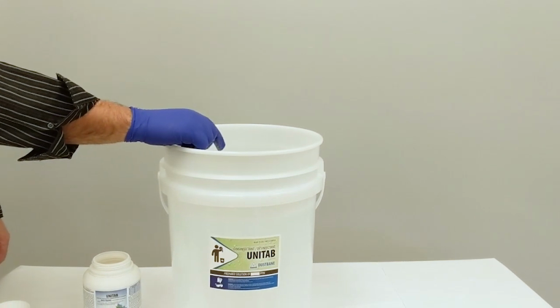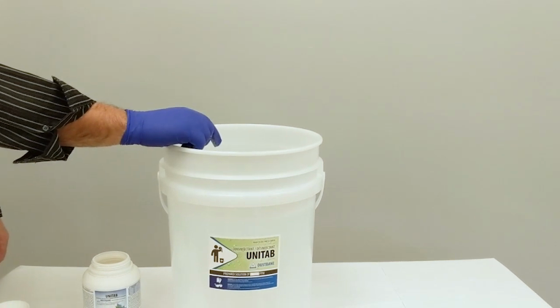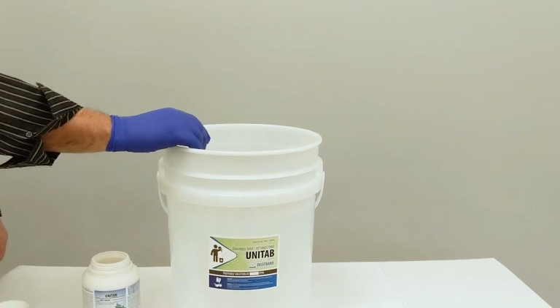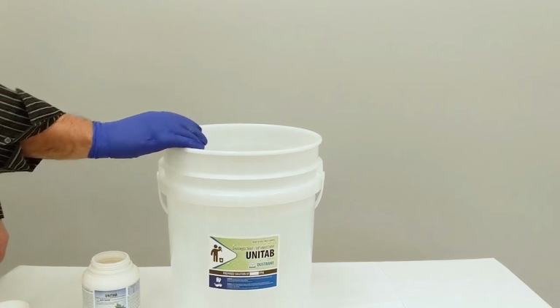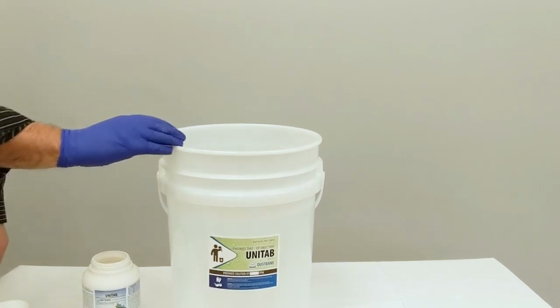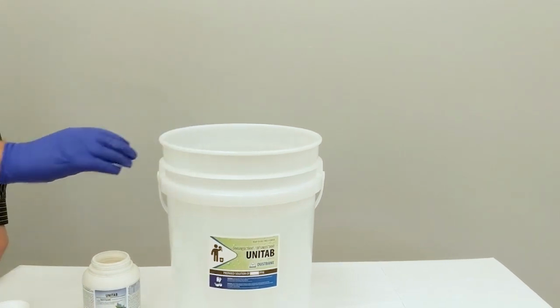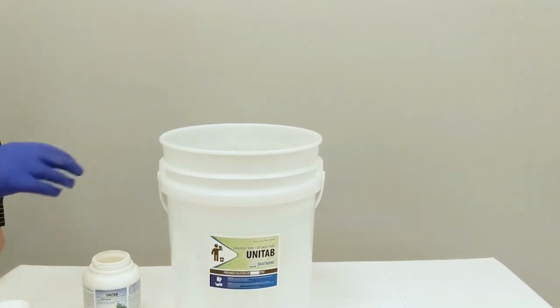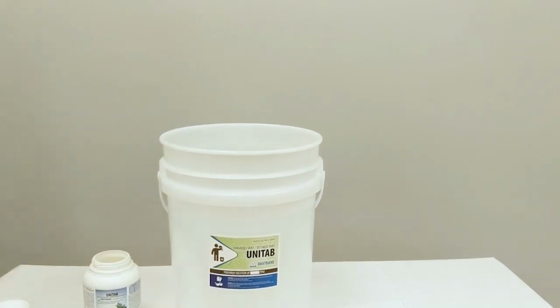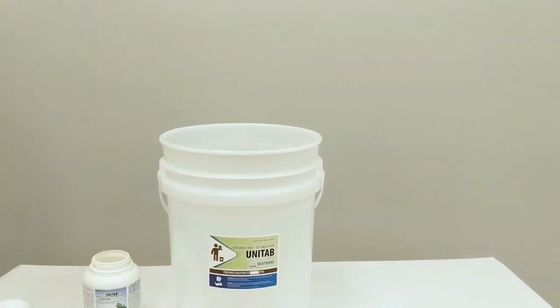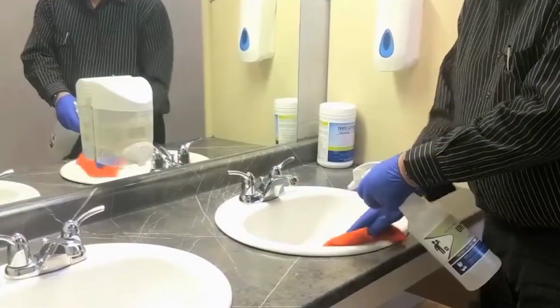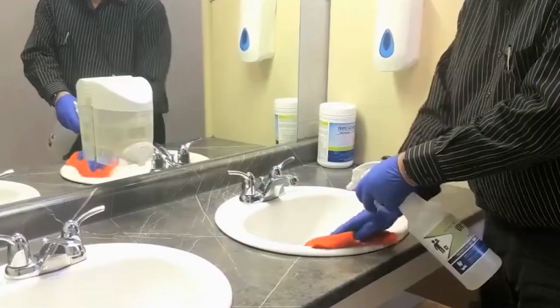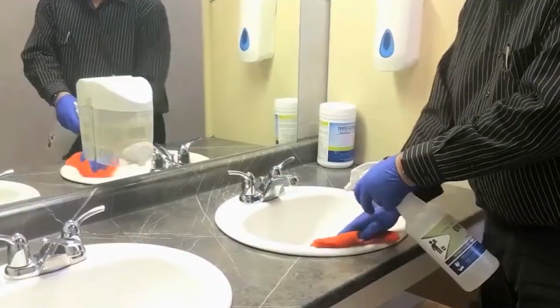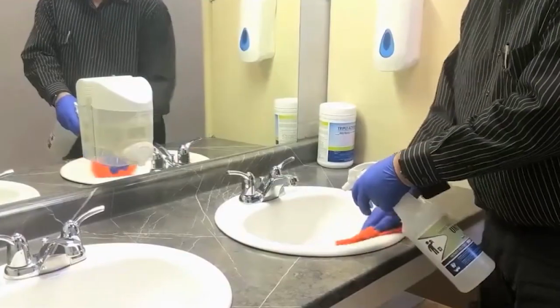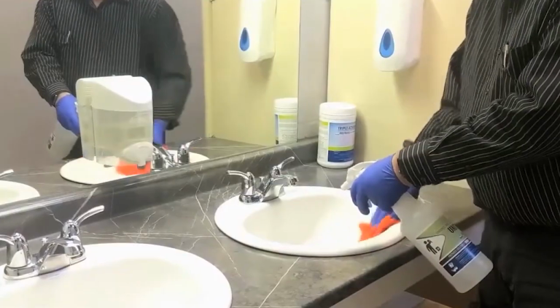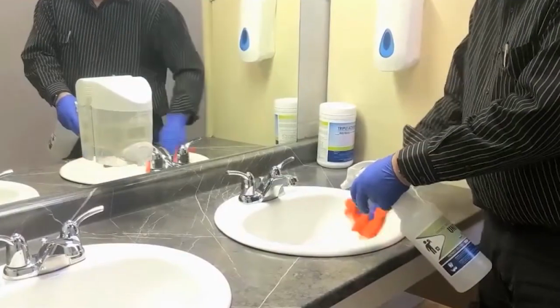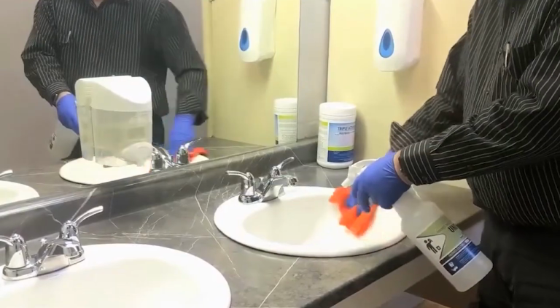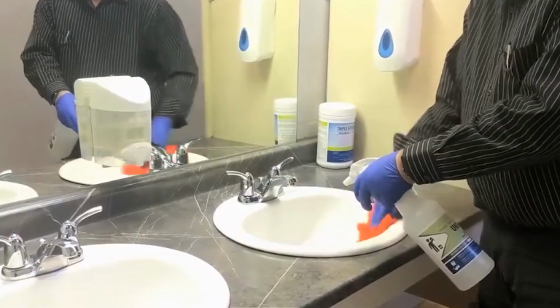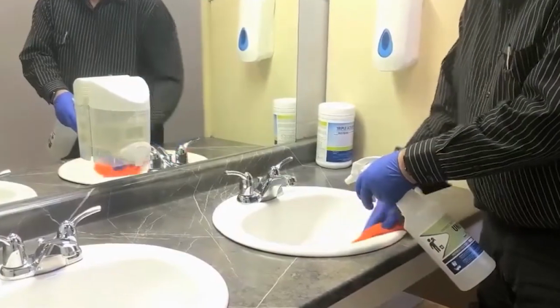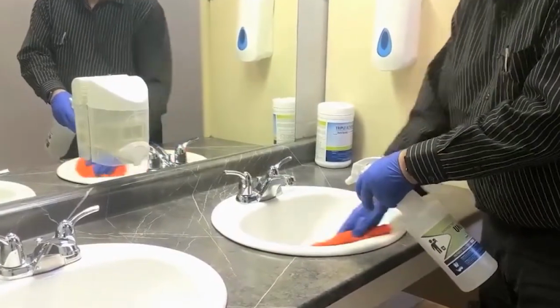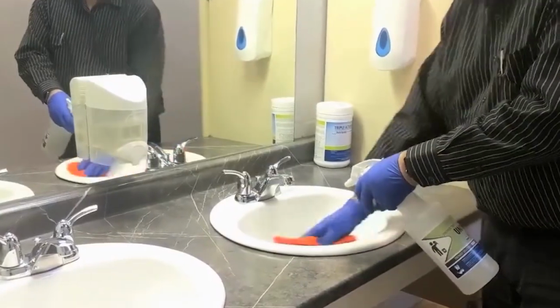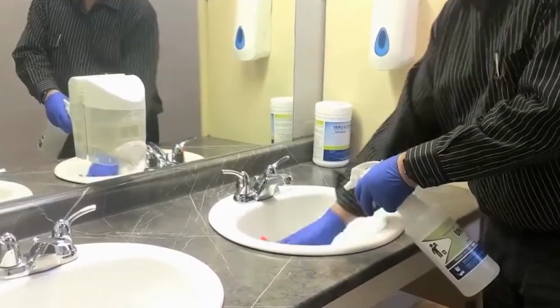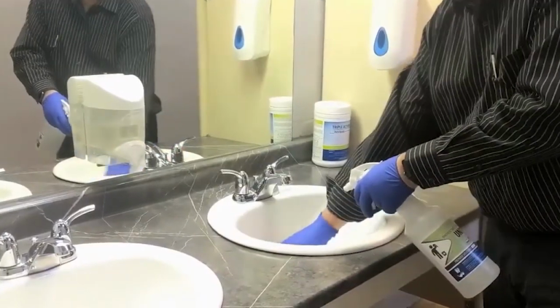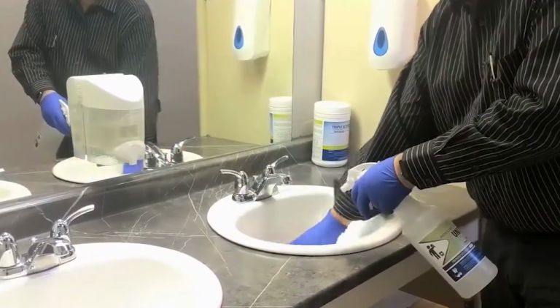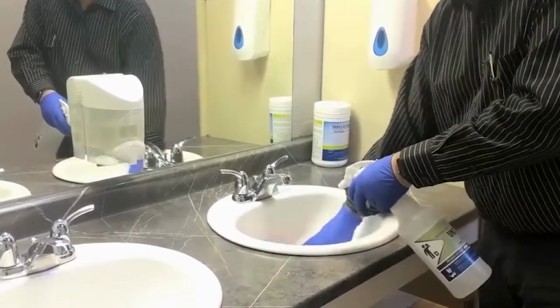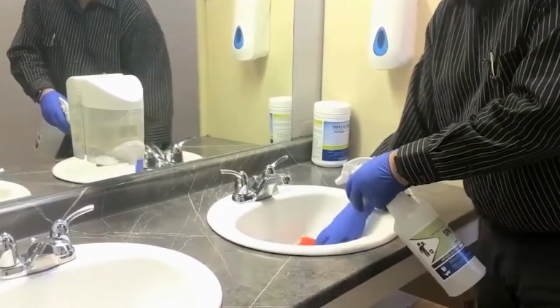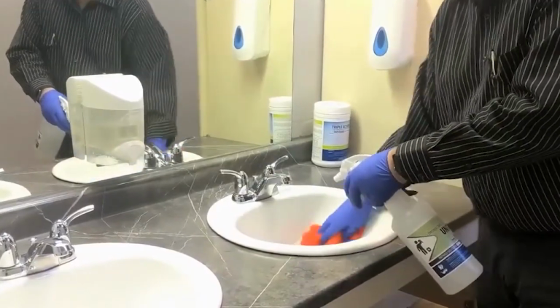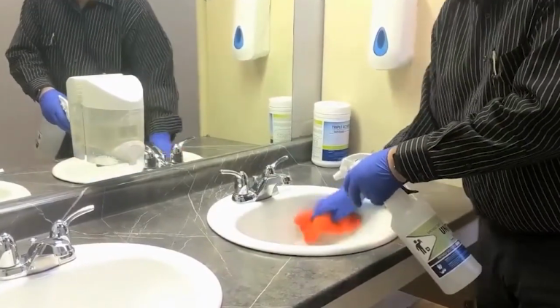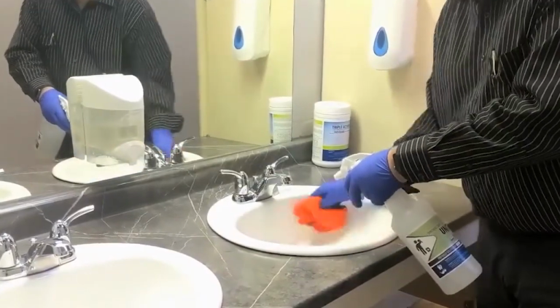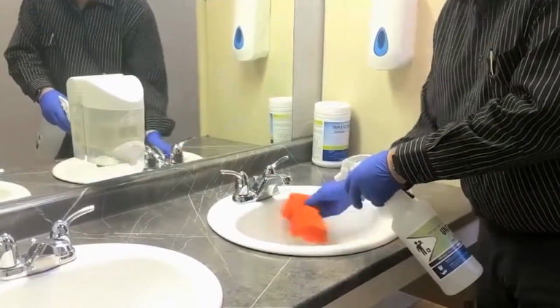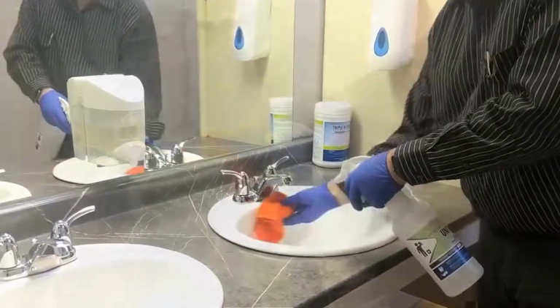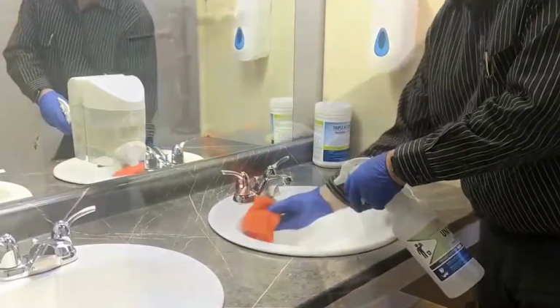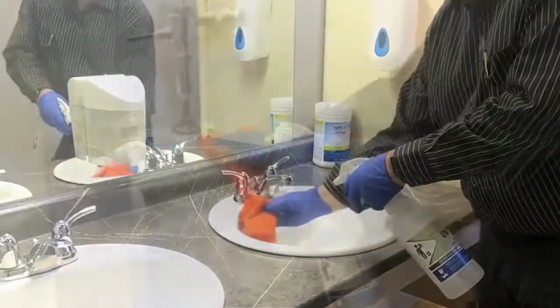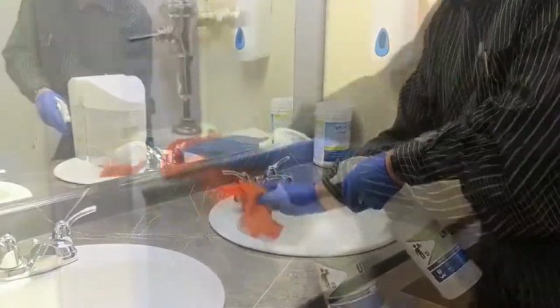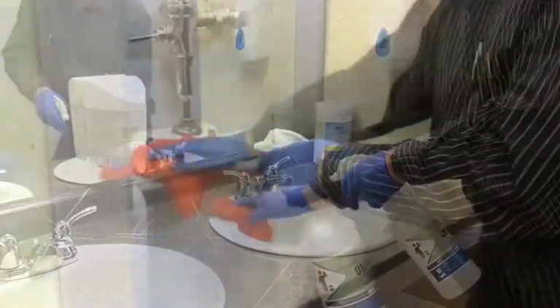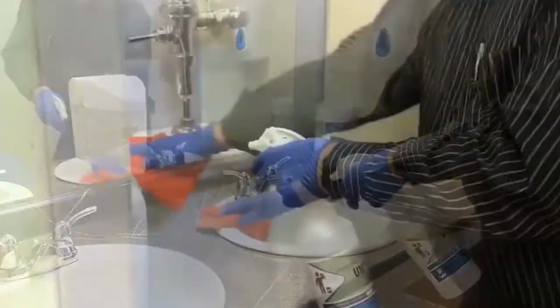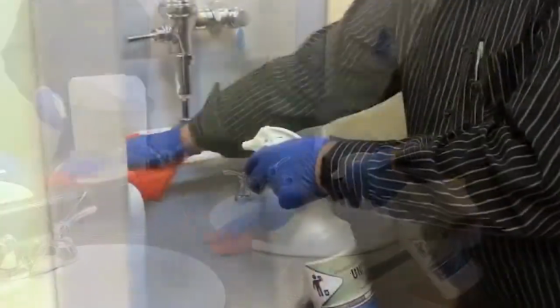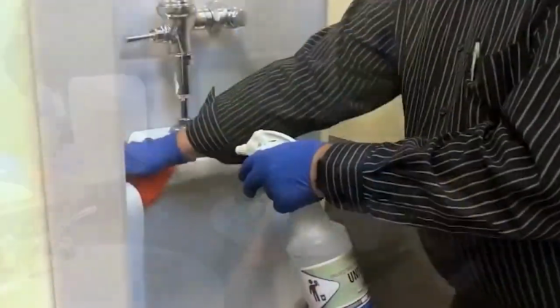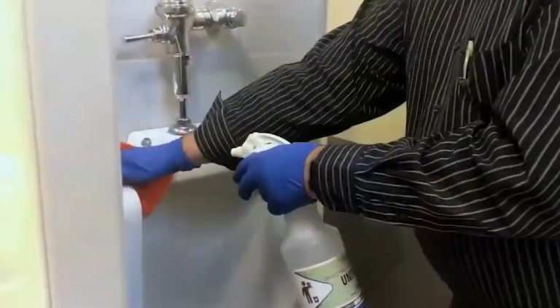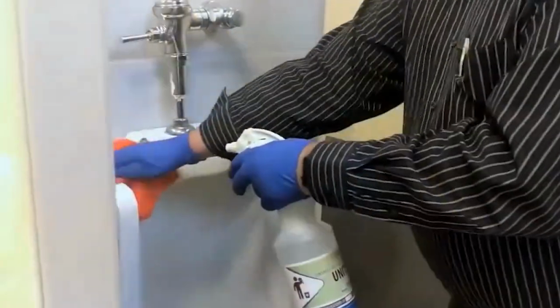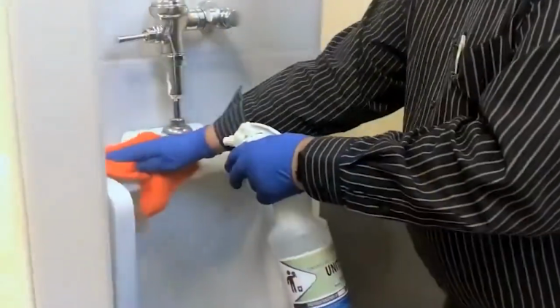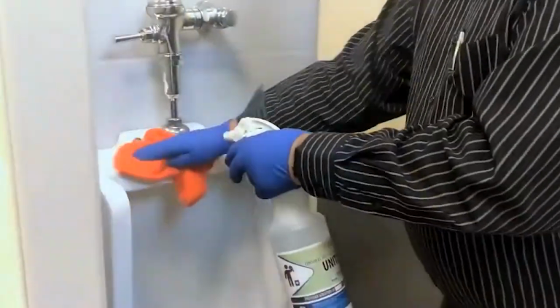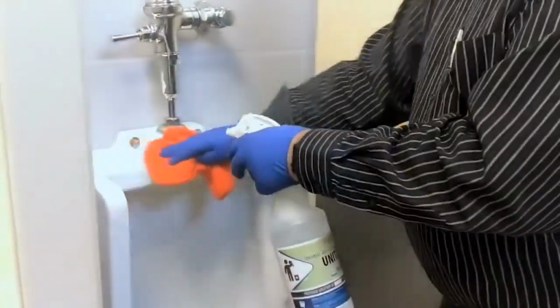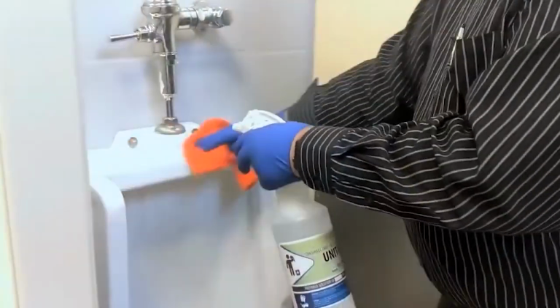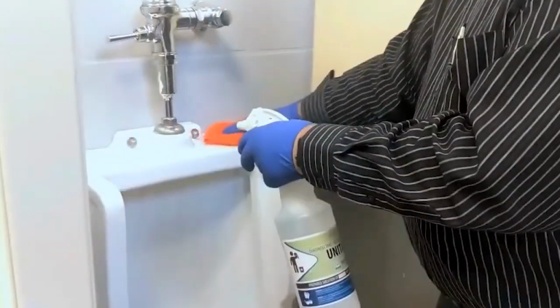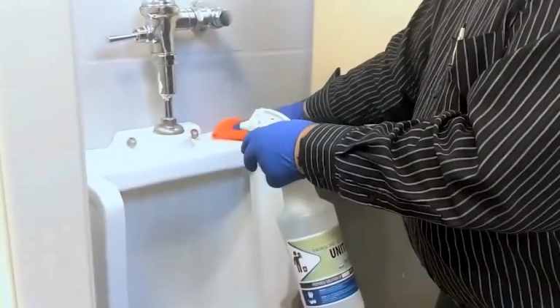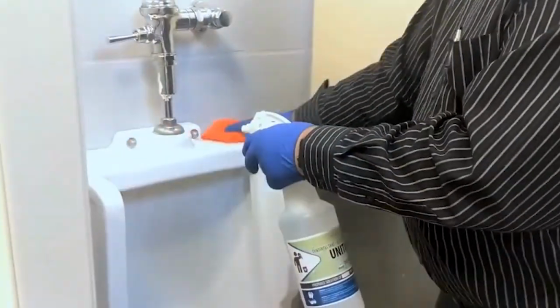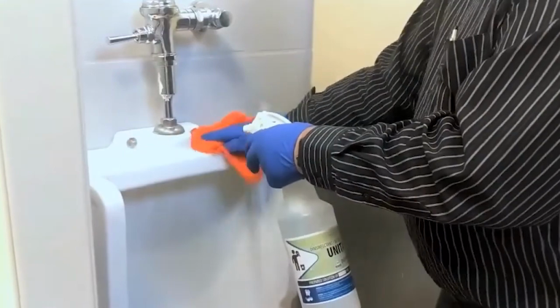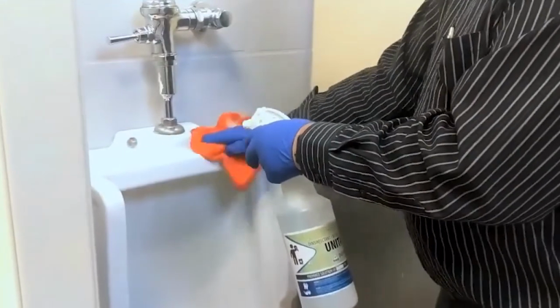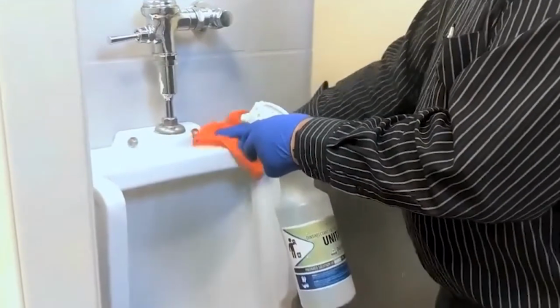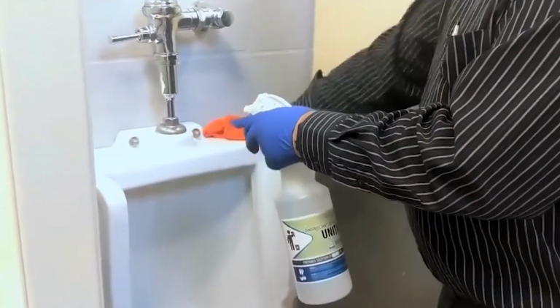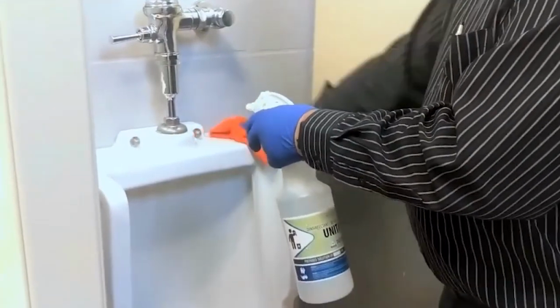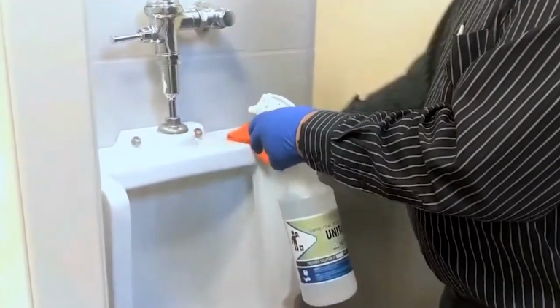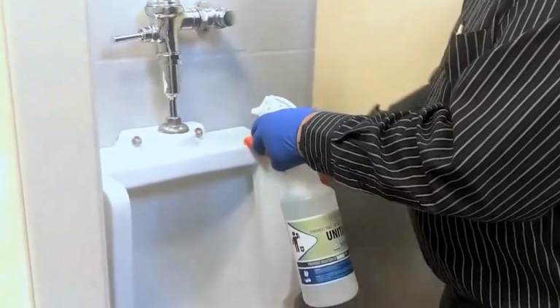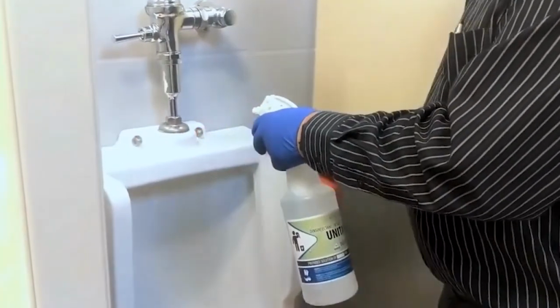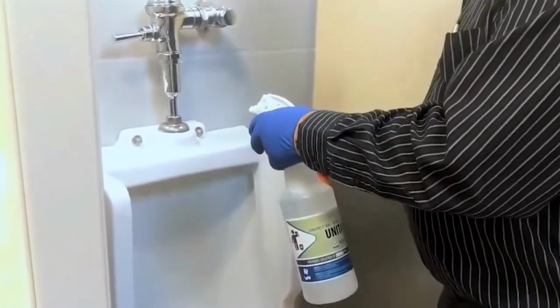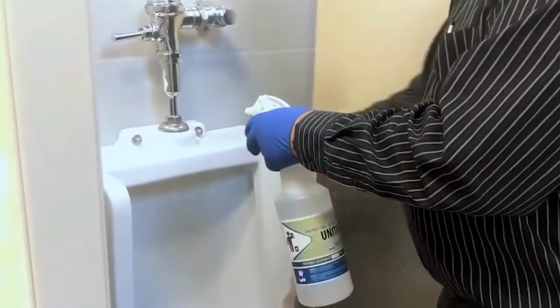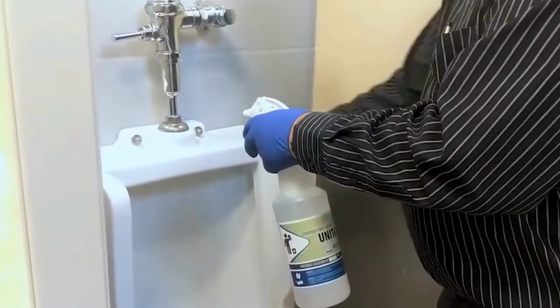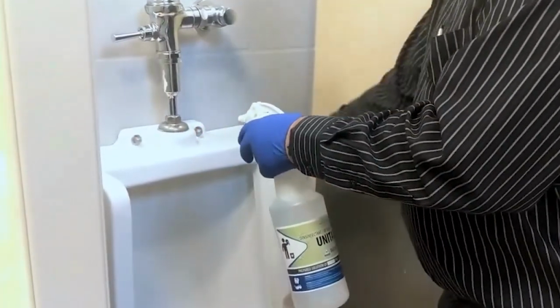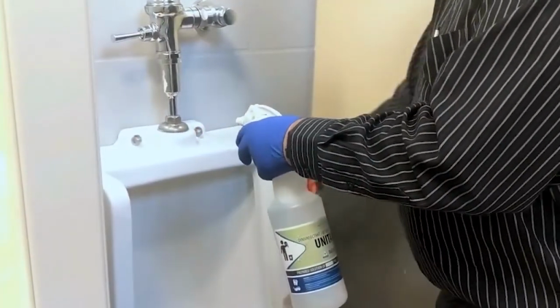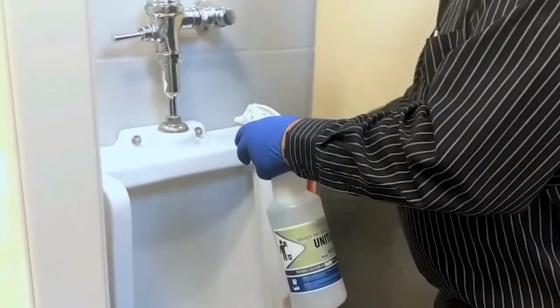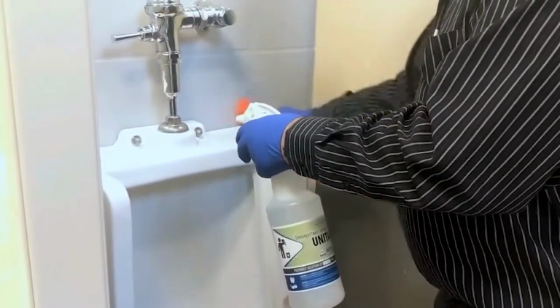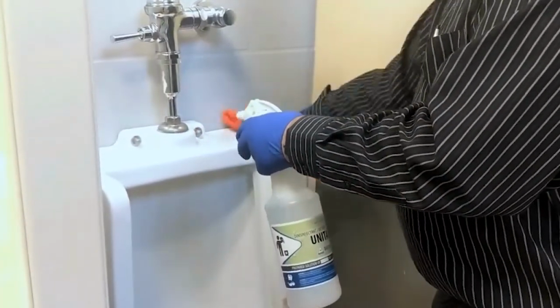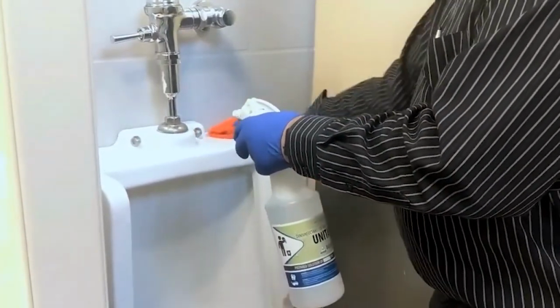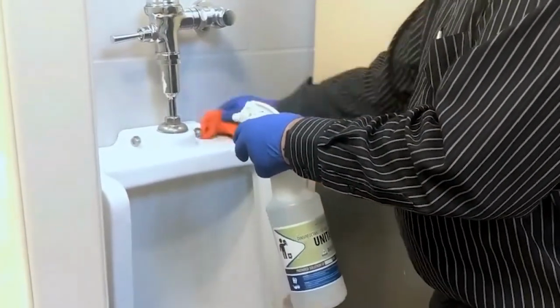Unitab provides superior disinfection, deodorizing and sanitizing, tackling even the toughest contaminants.